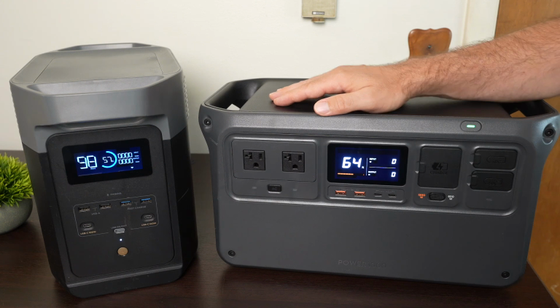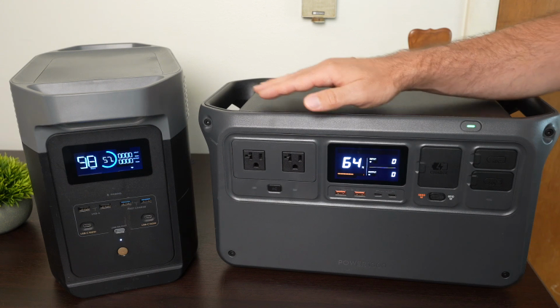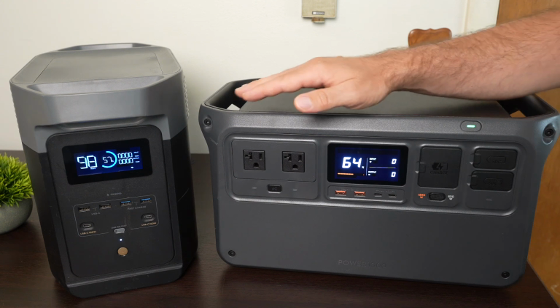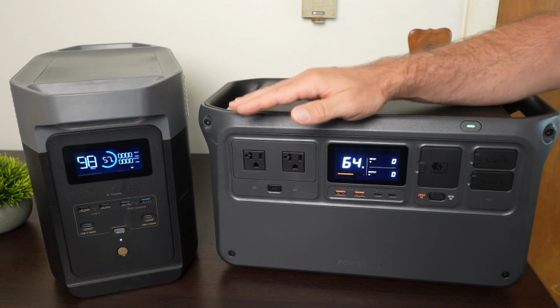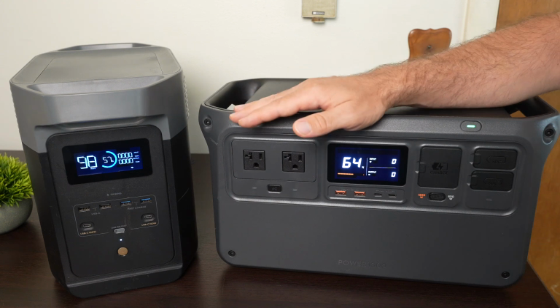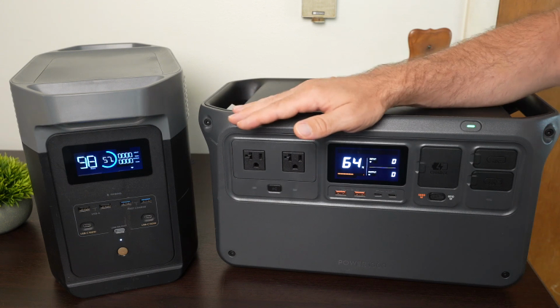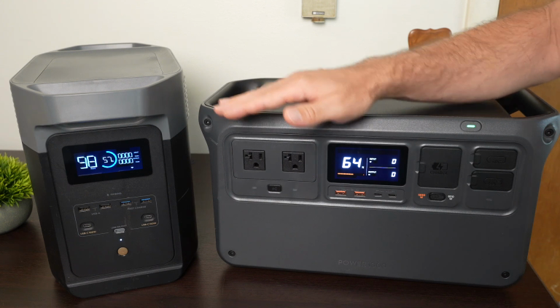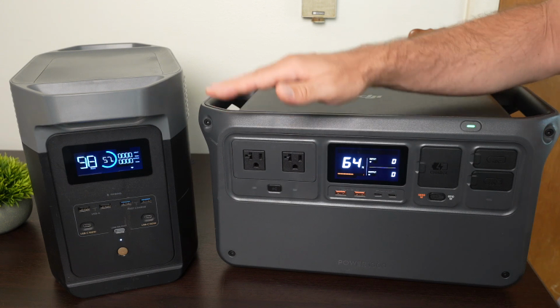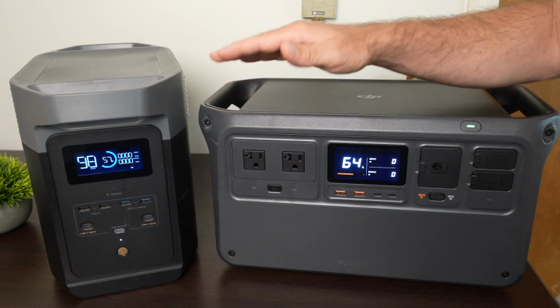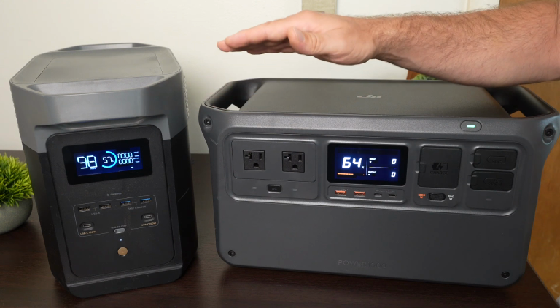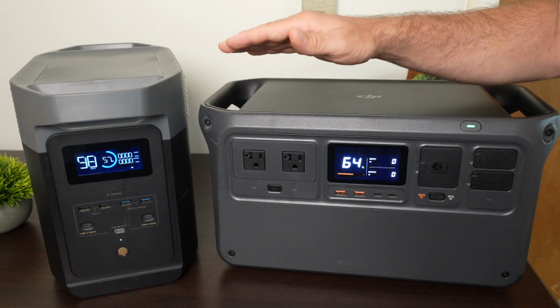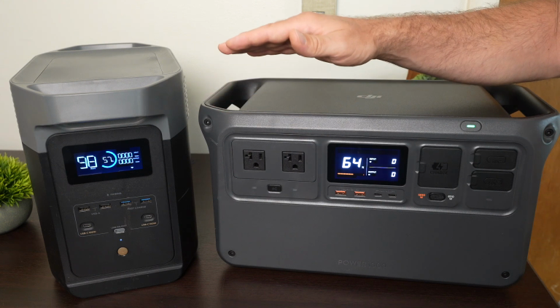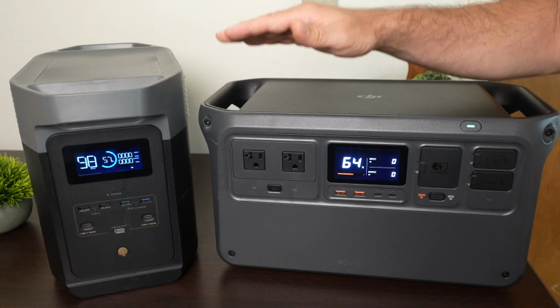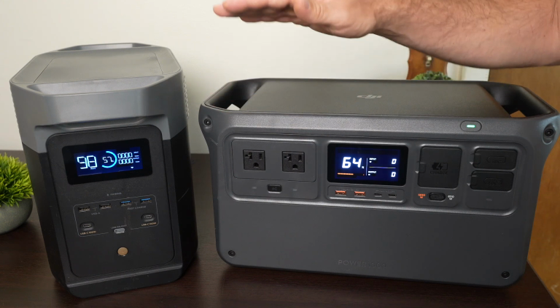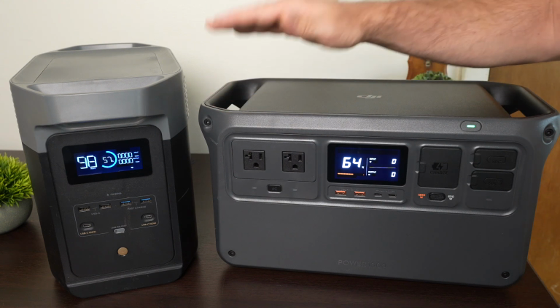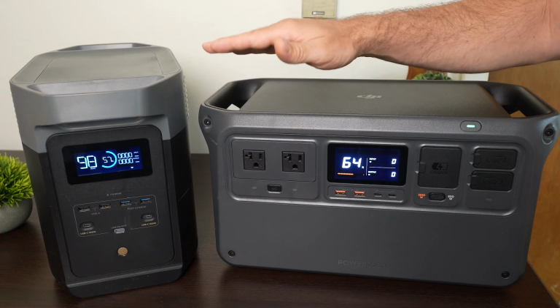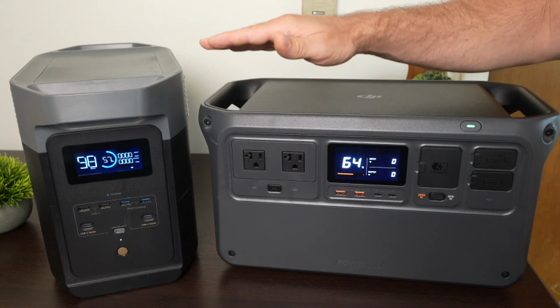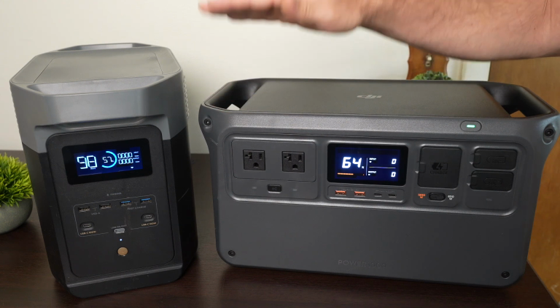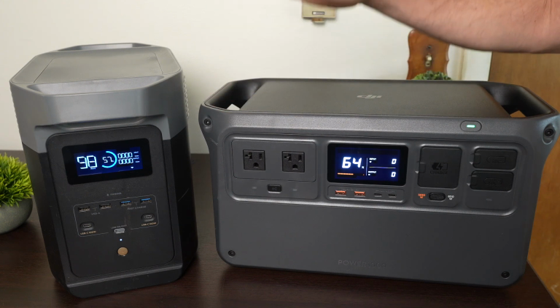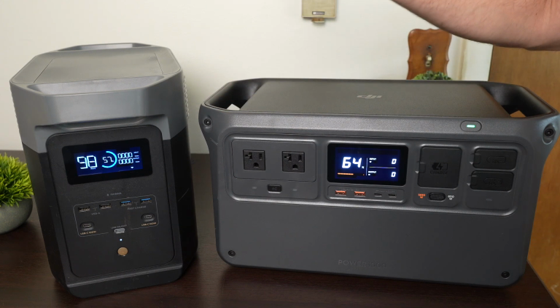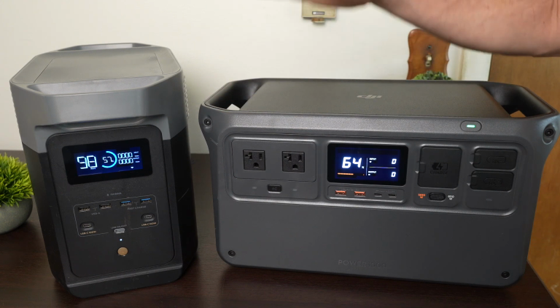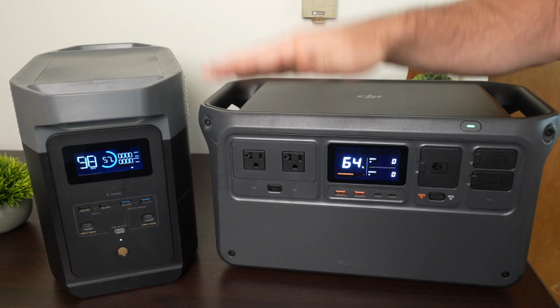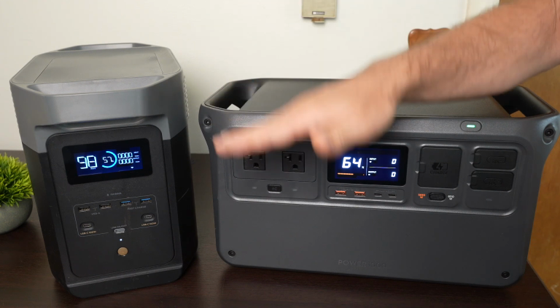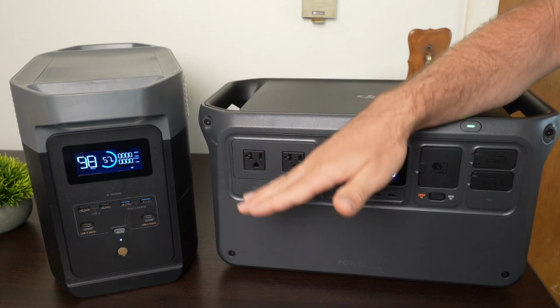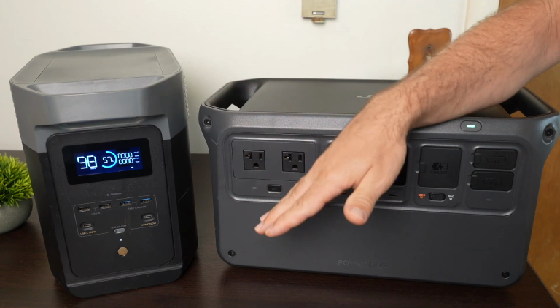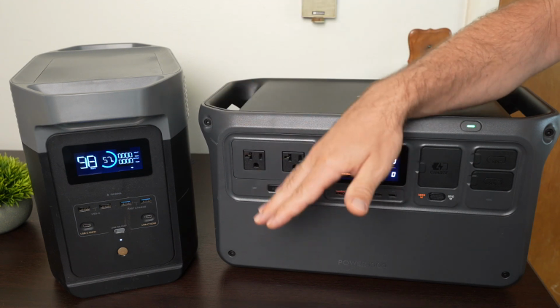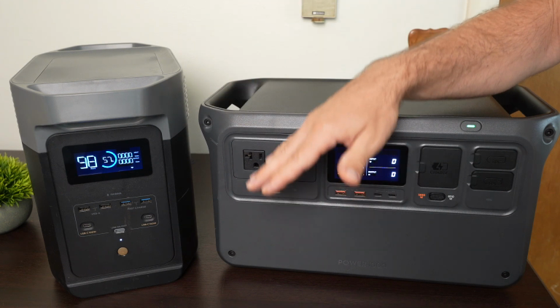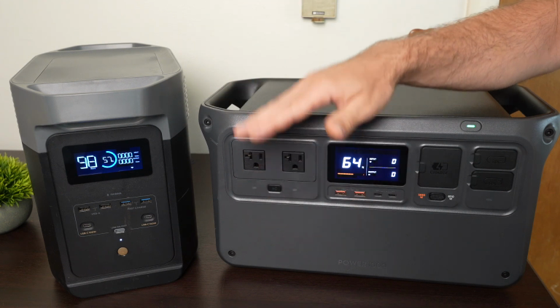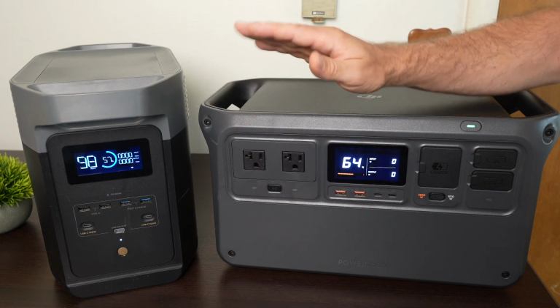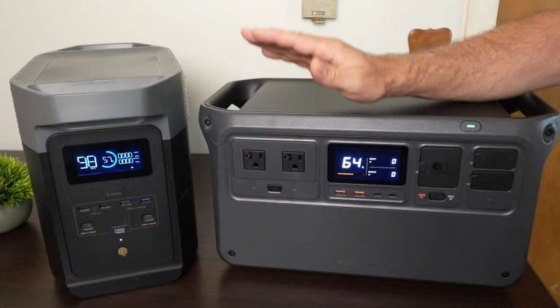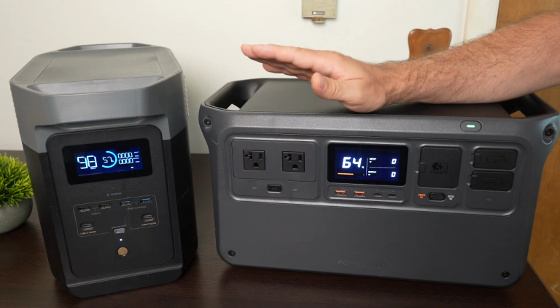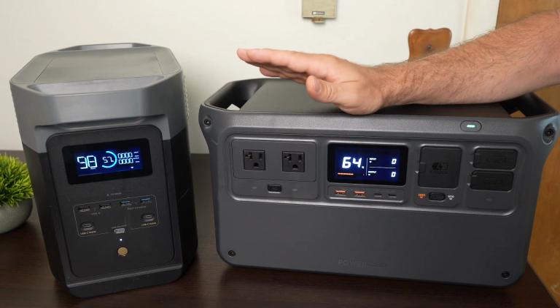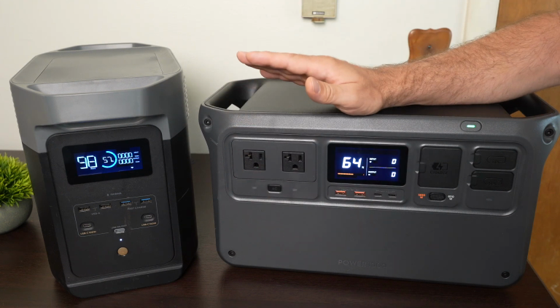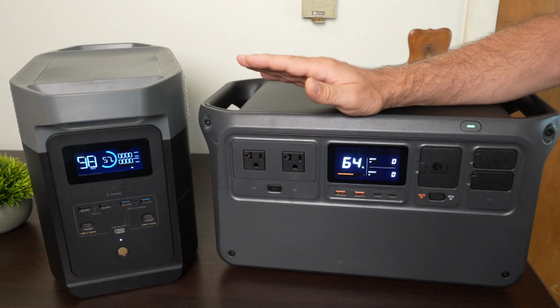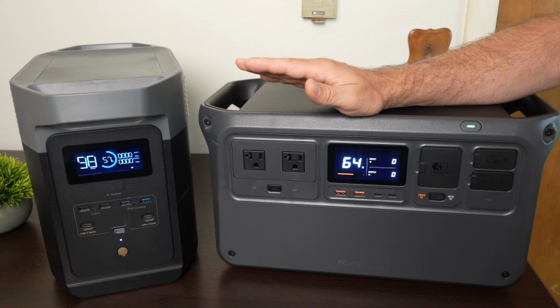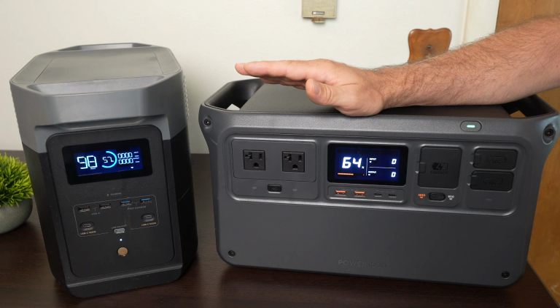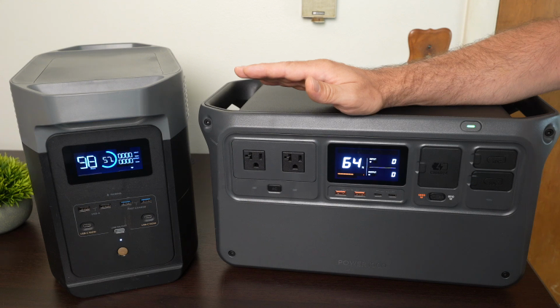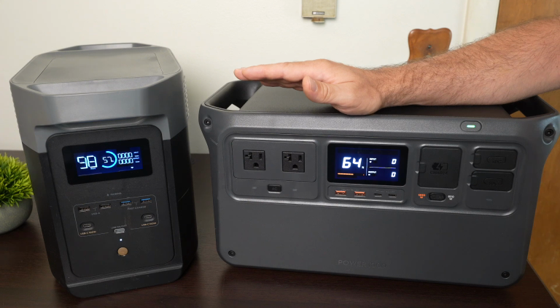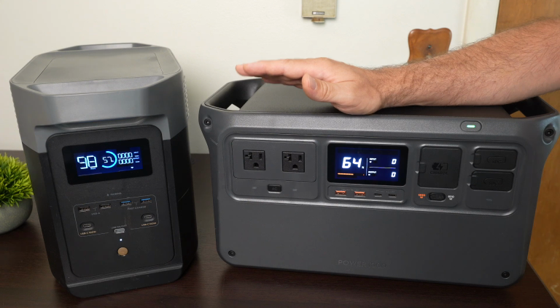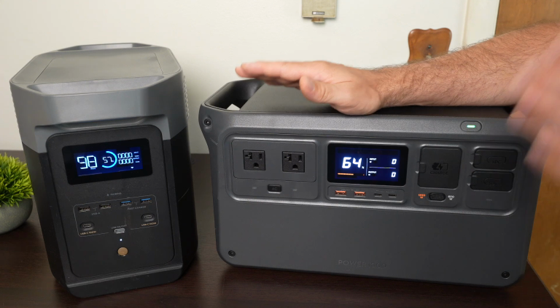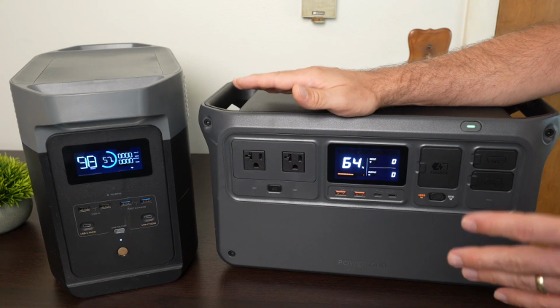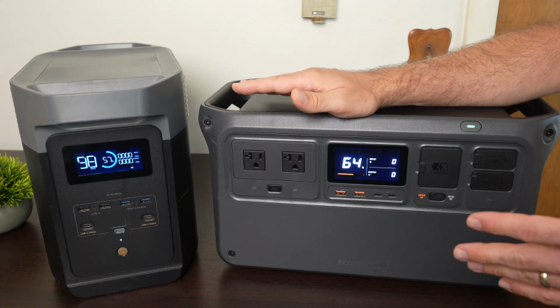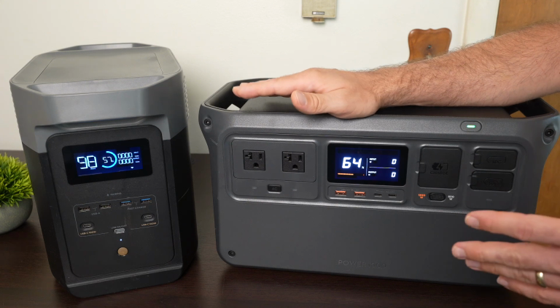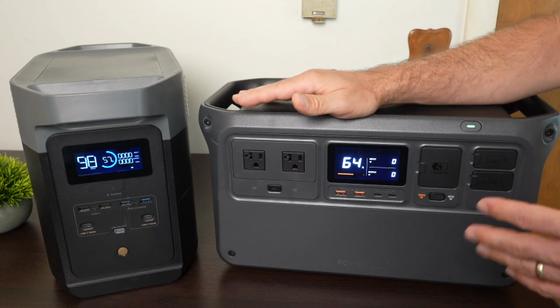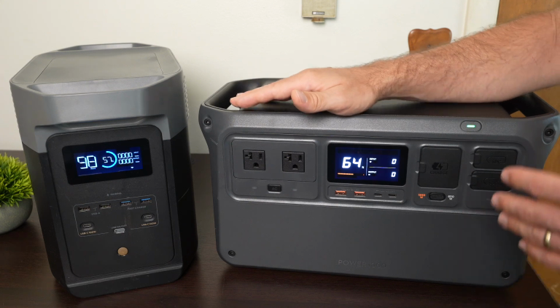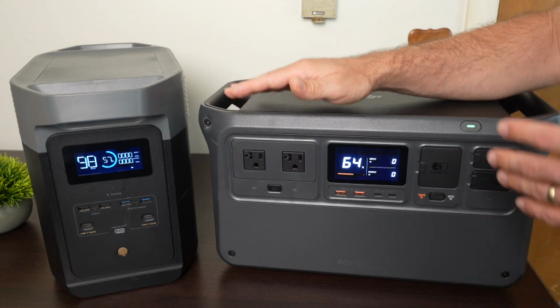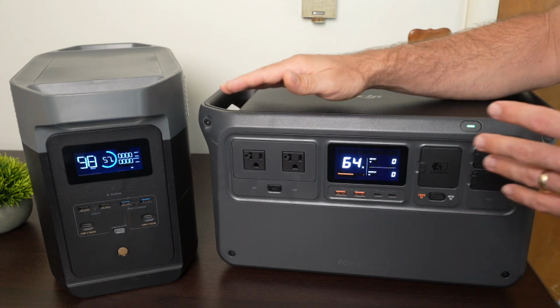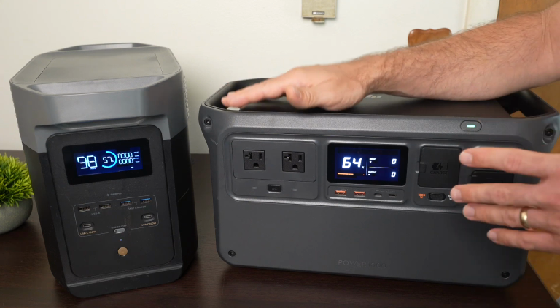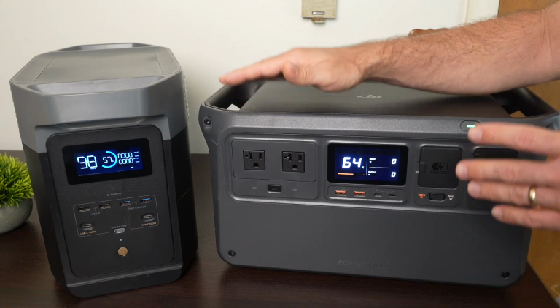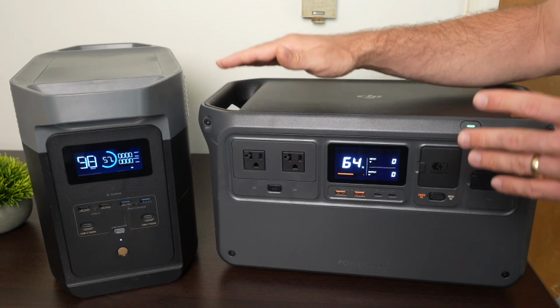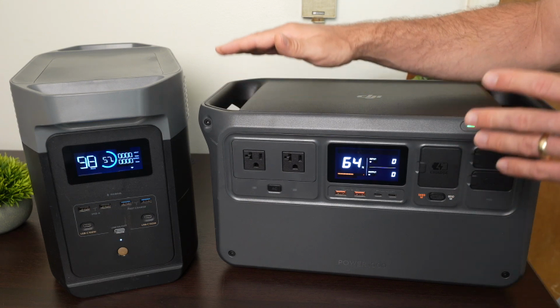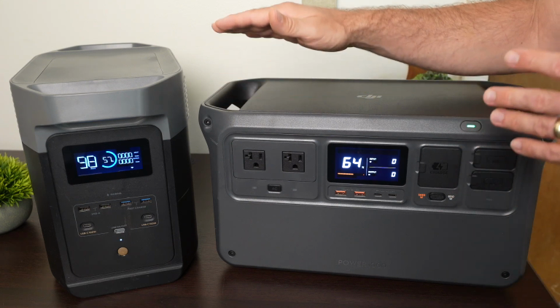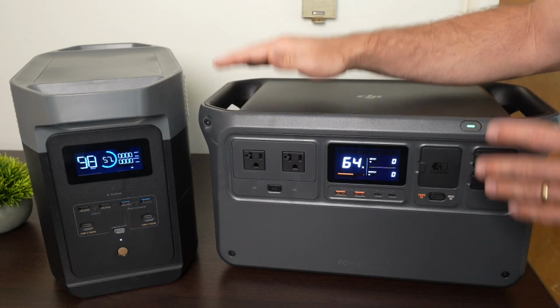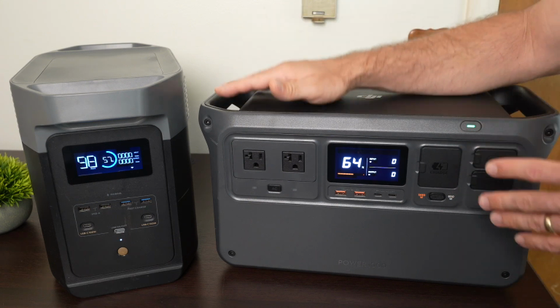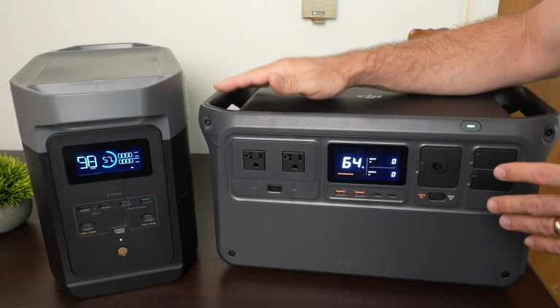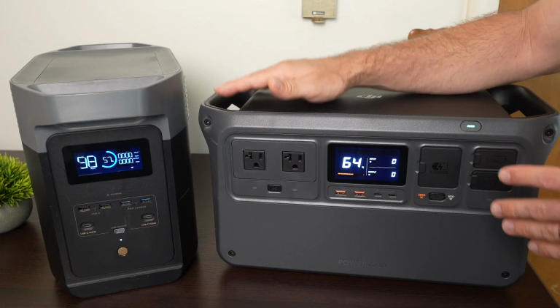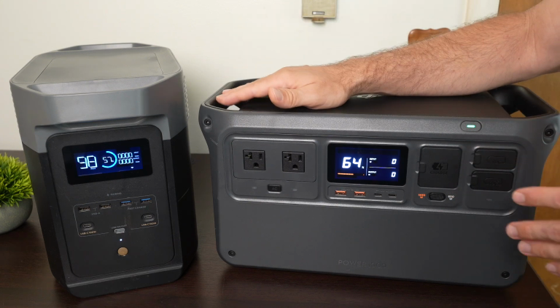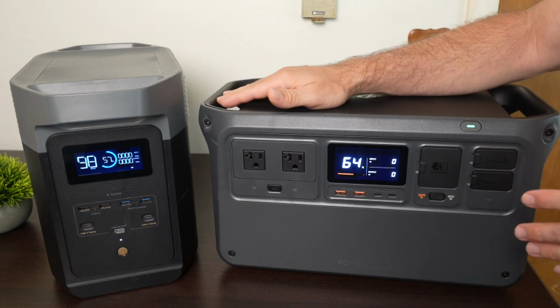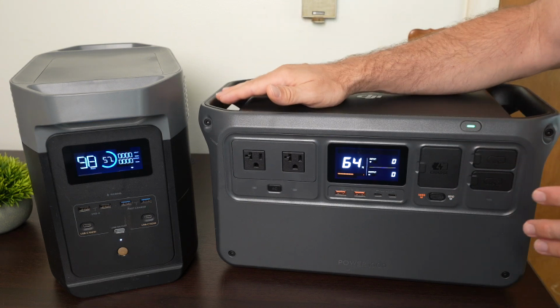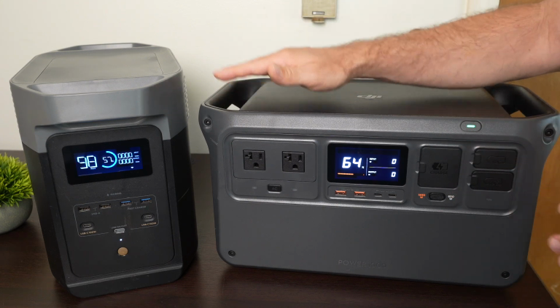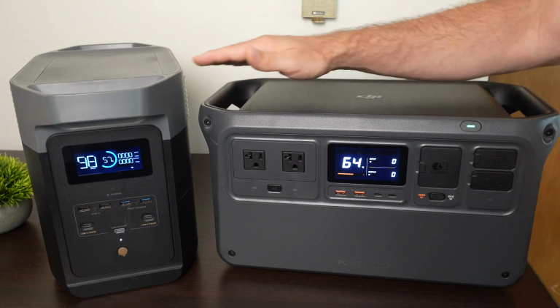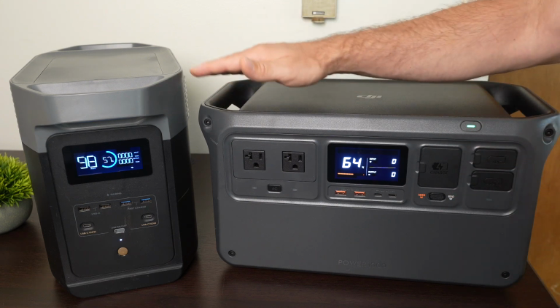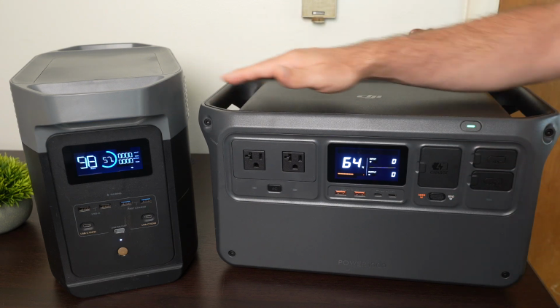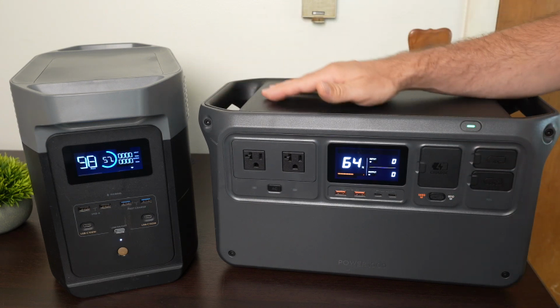That means if you charged it up to 100% and down to zero, back up to 100%, every single day, you're talking about a decade of use on these batteries.